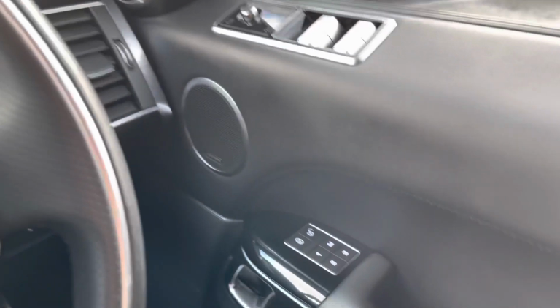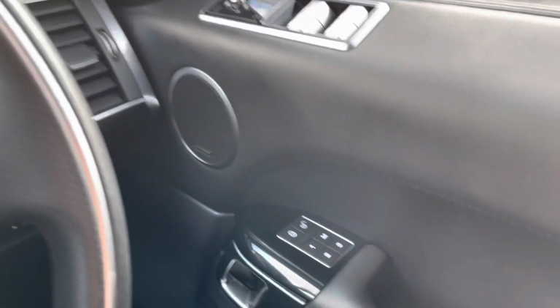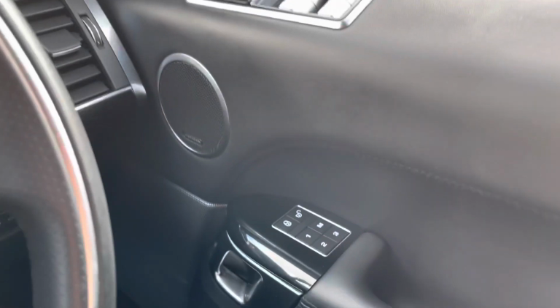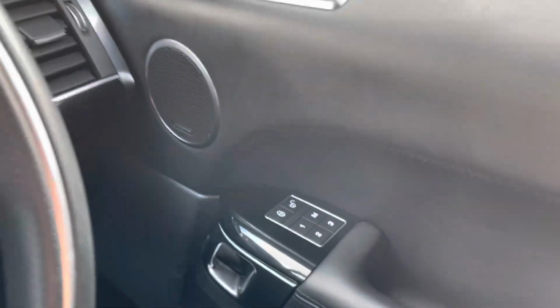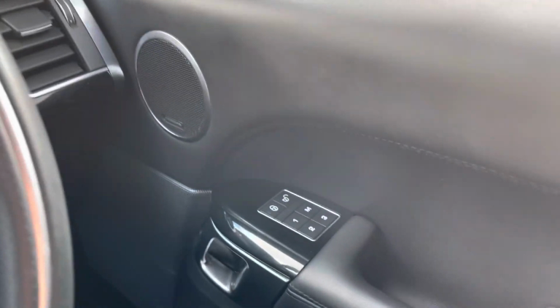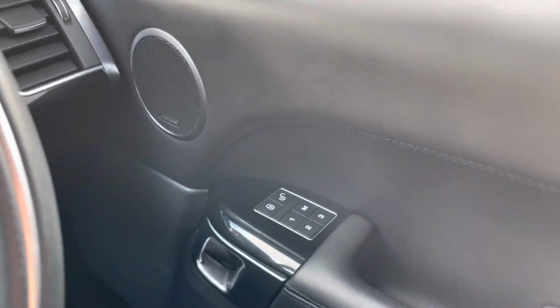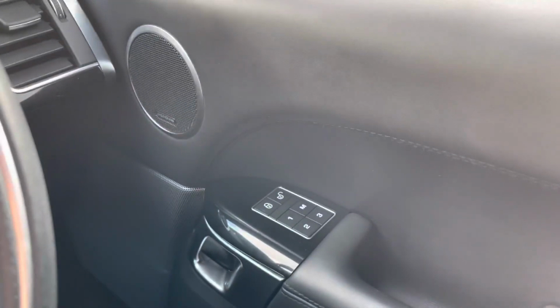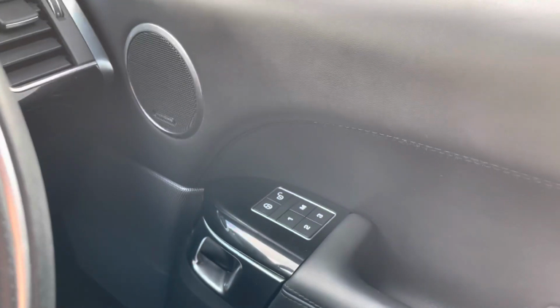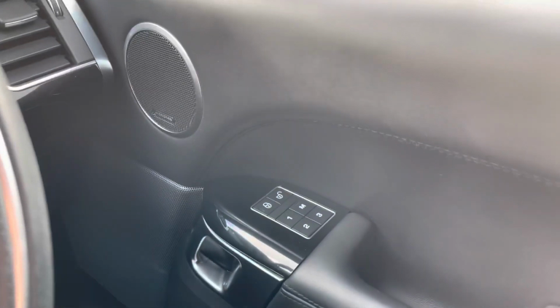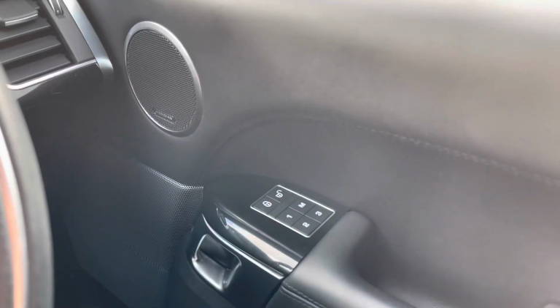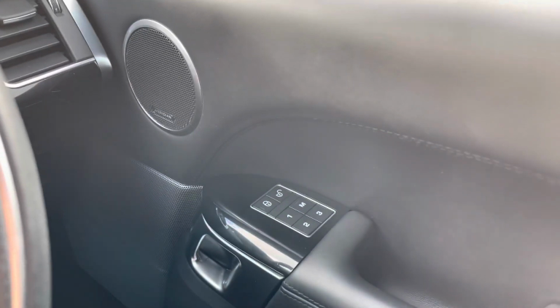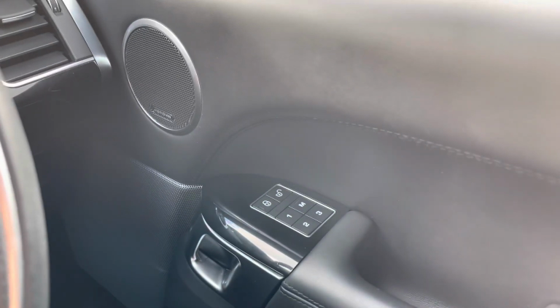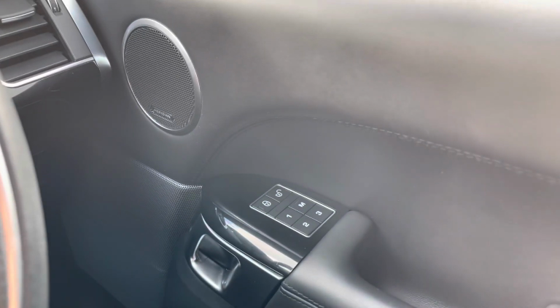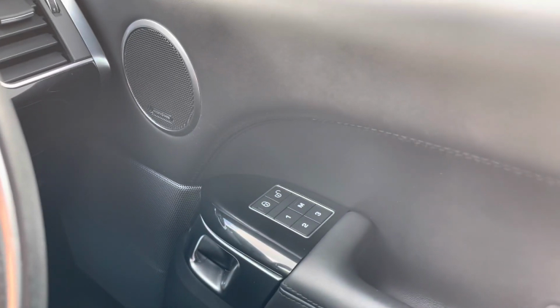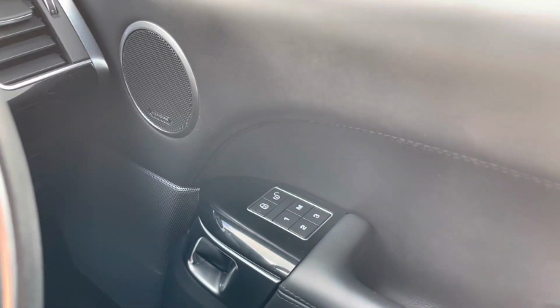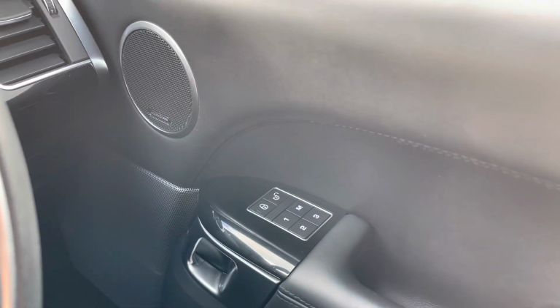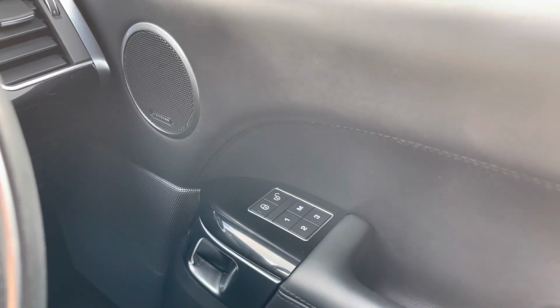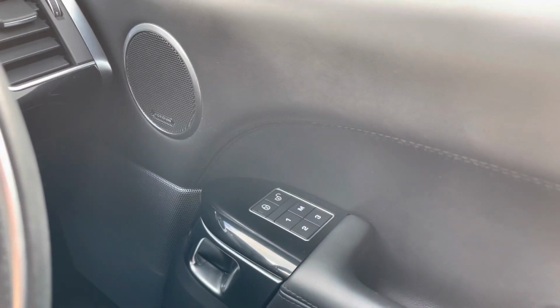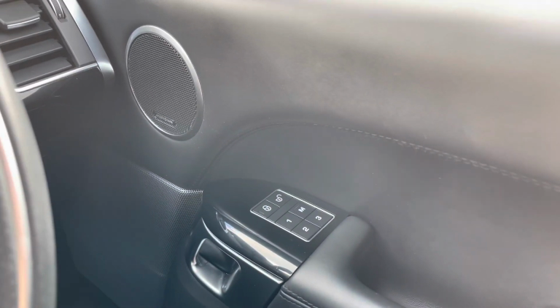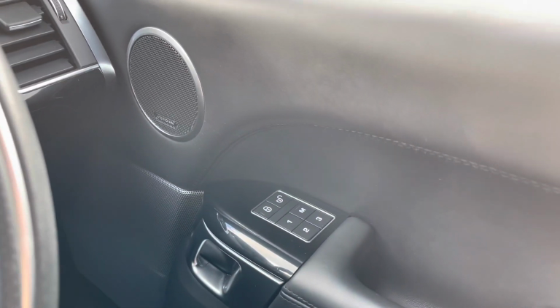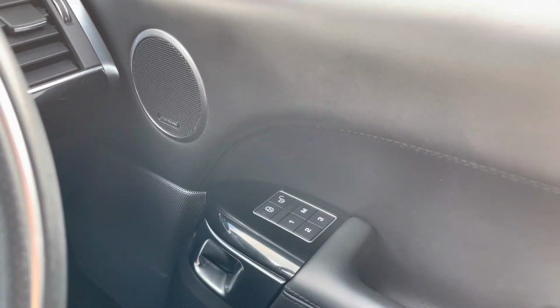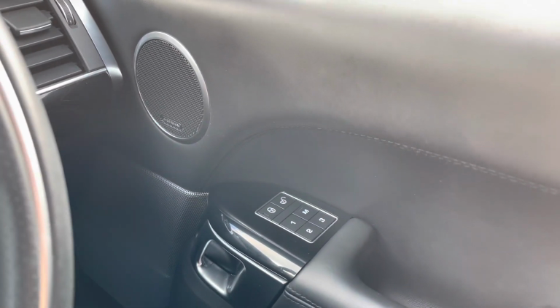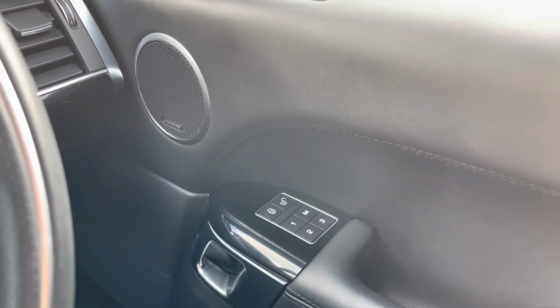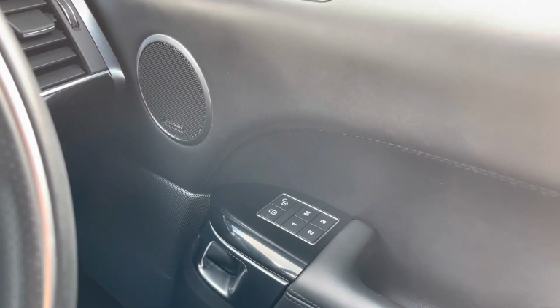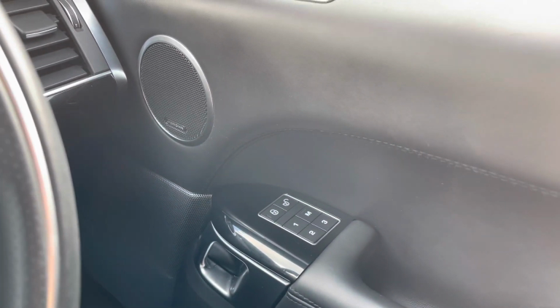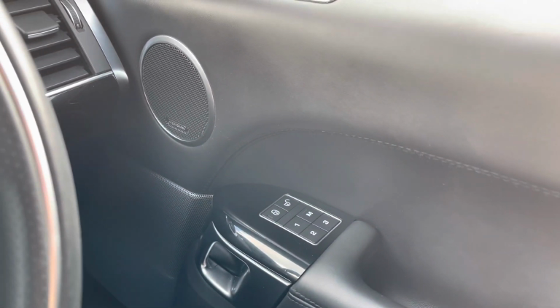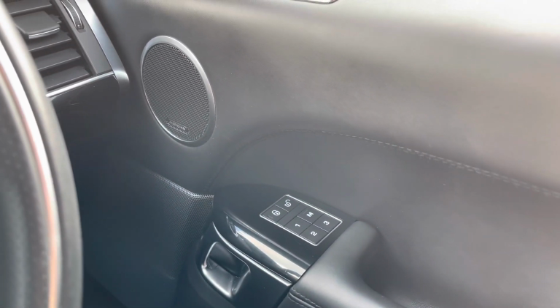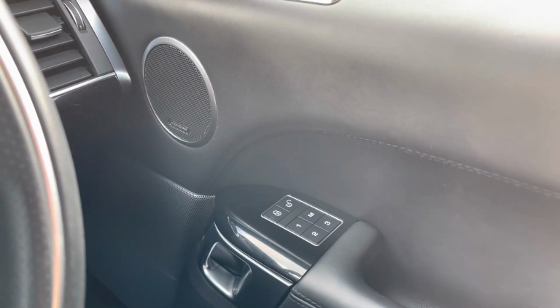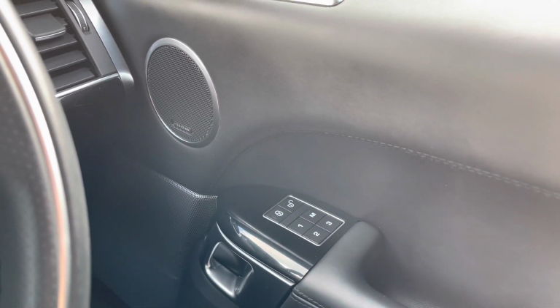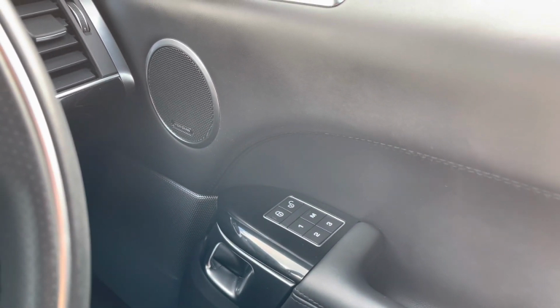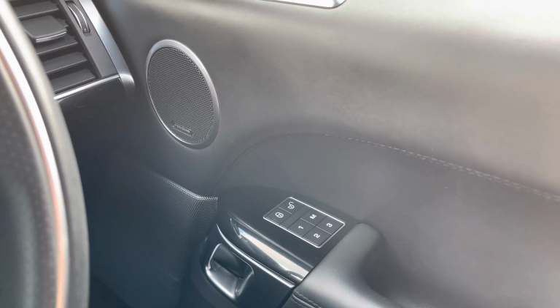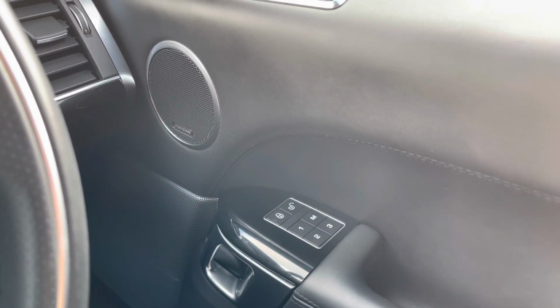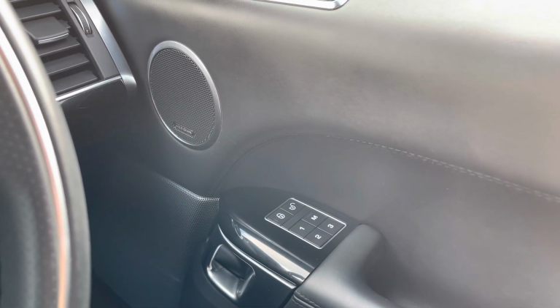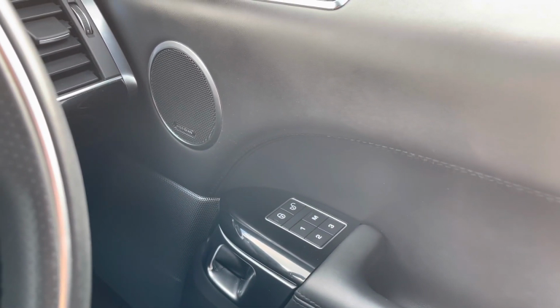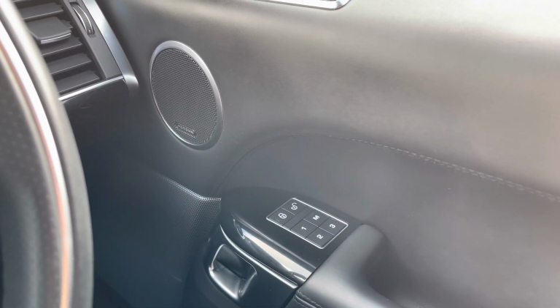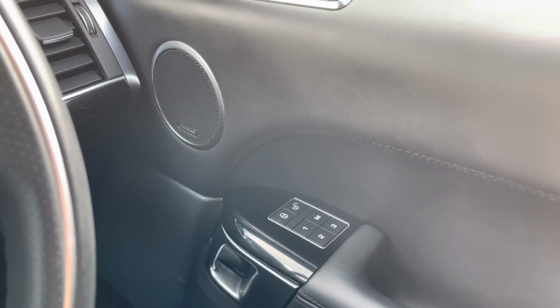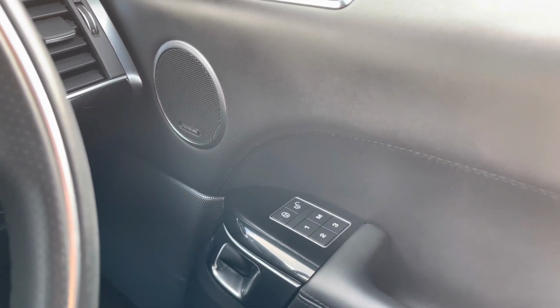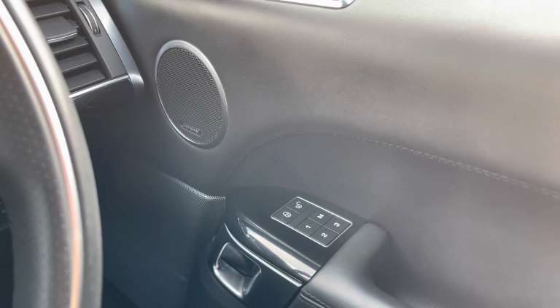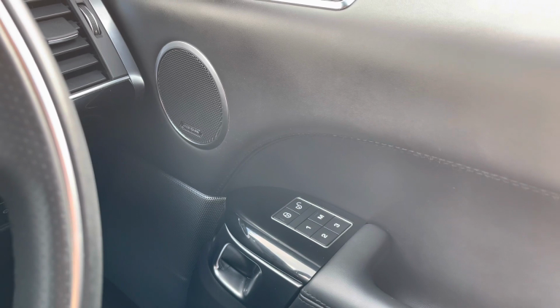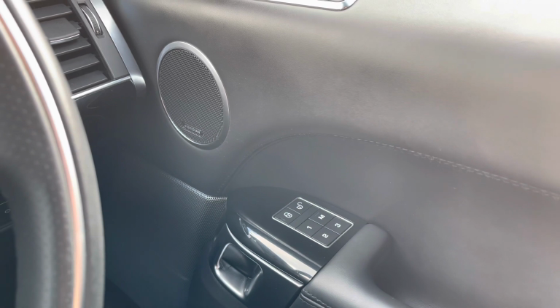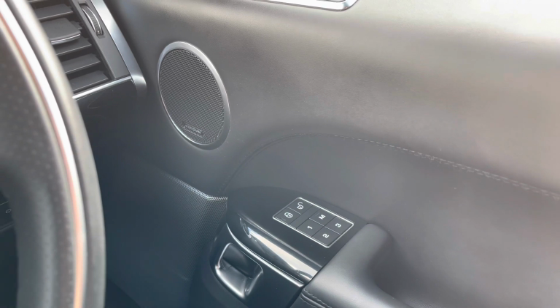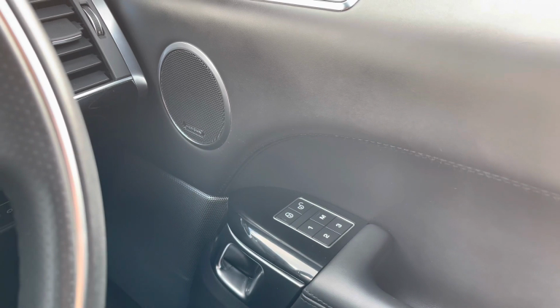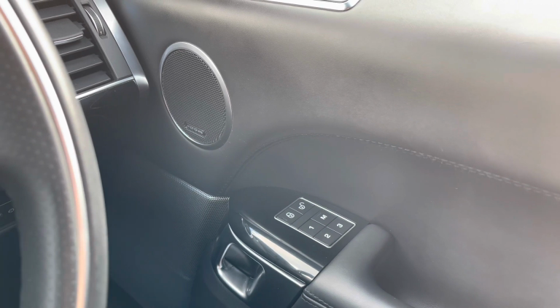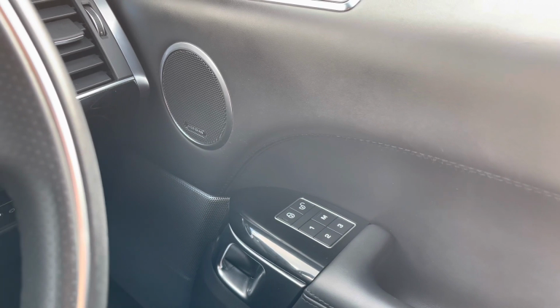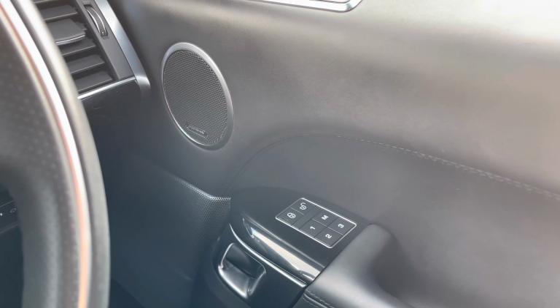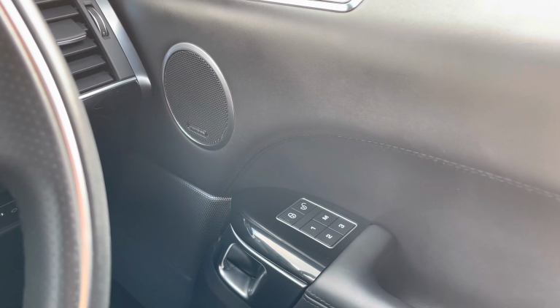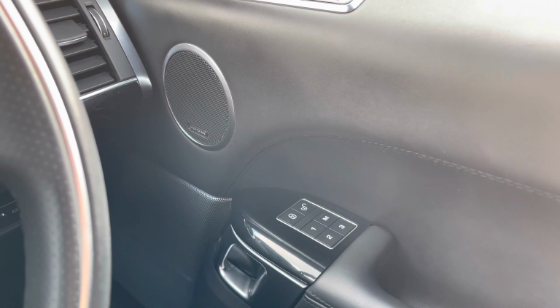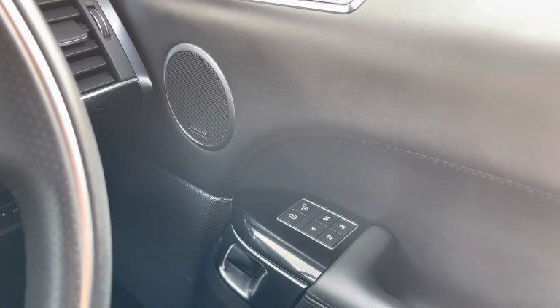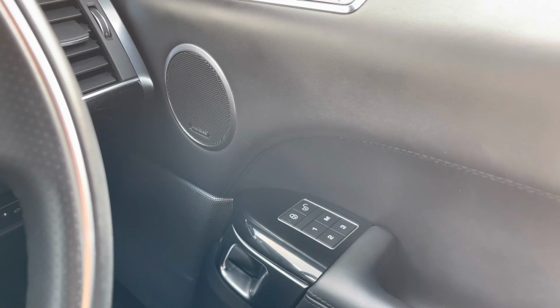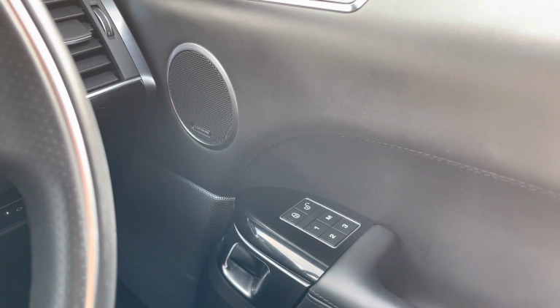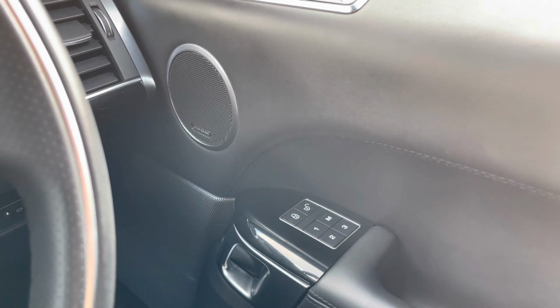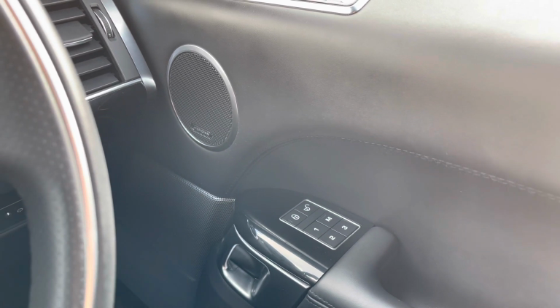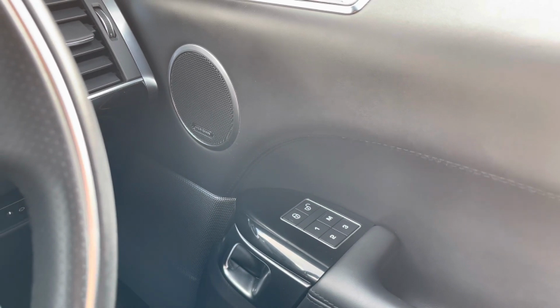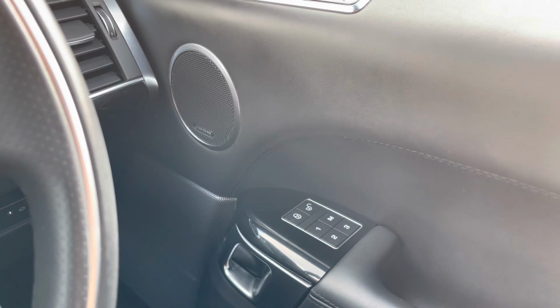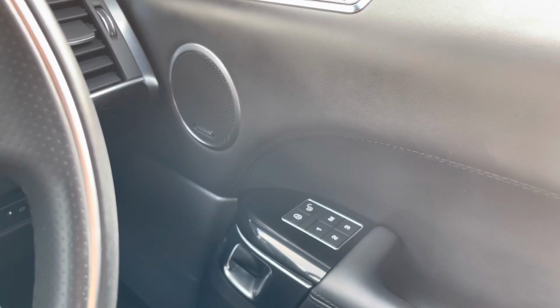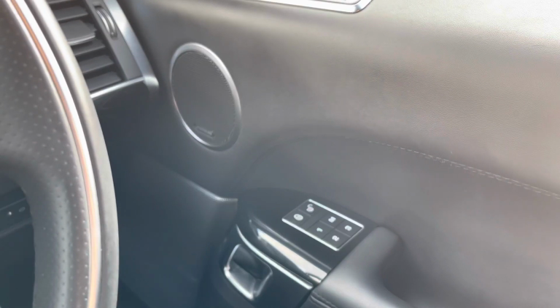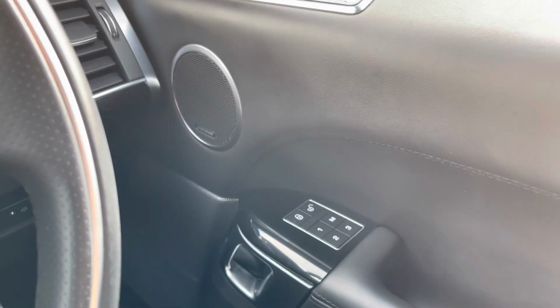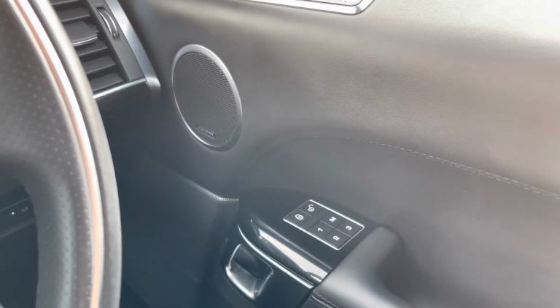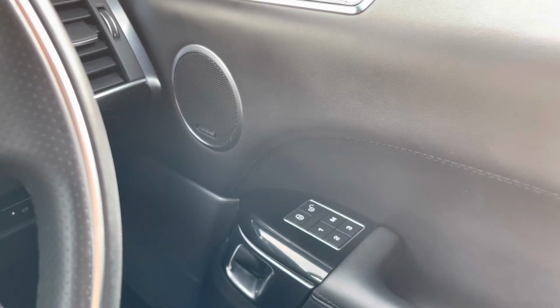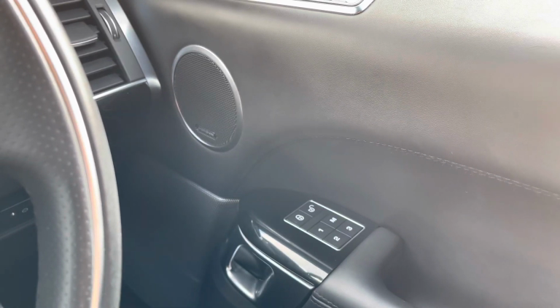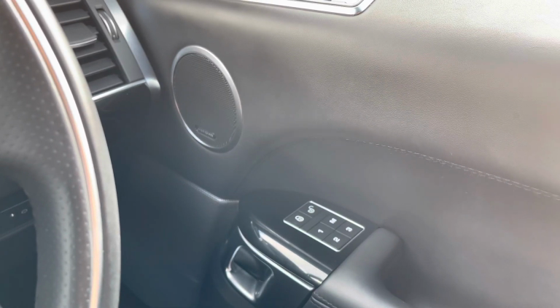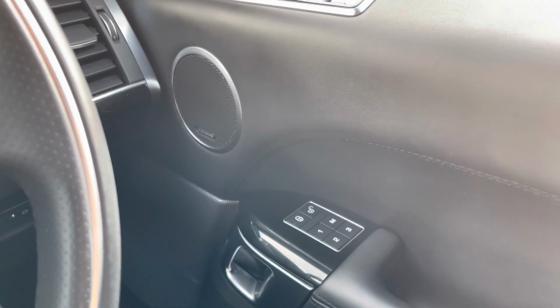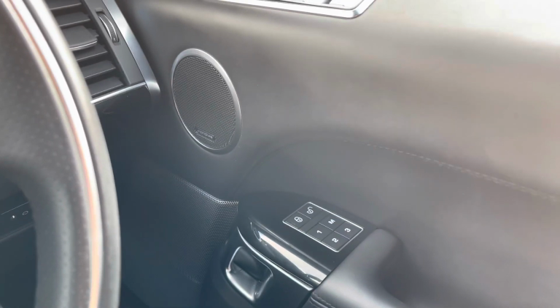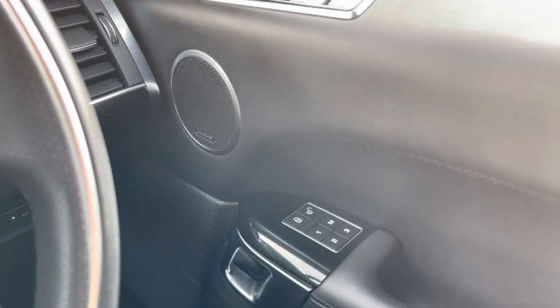On your right you have memory seats, which are practical if there are several people driving the vehicle, and a Meridian sound system for better quality sound.